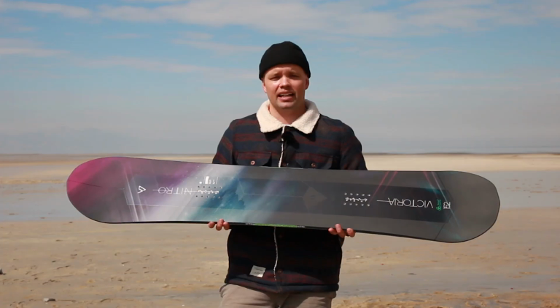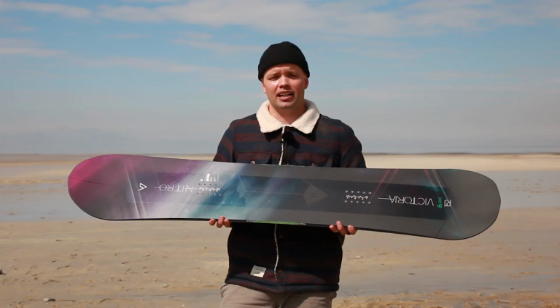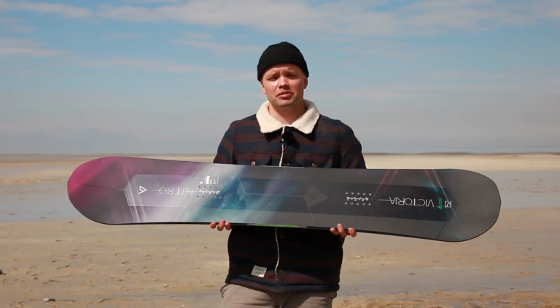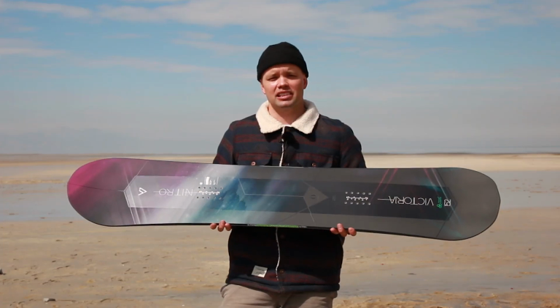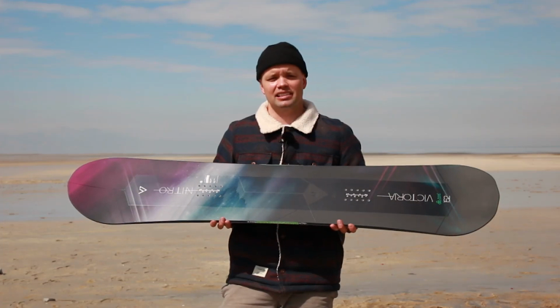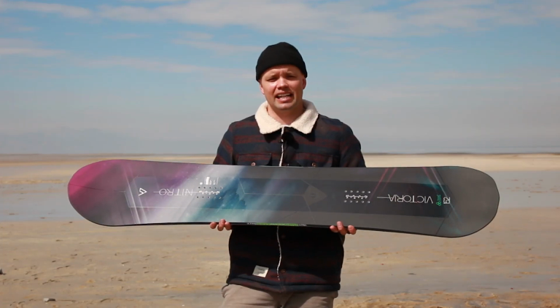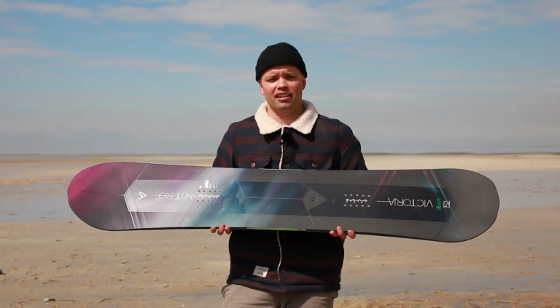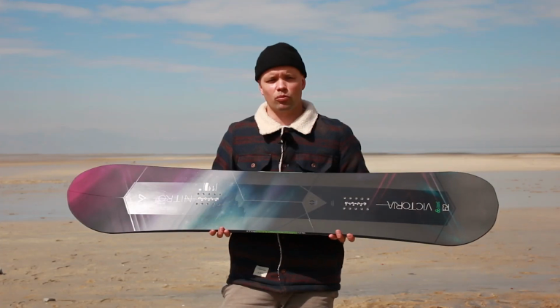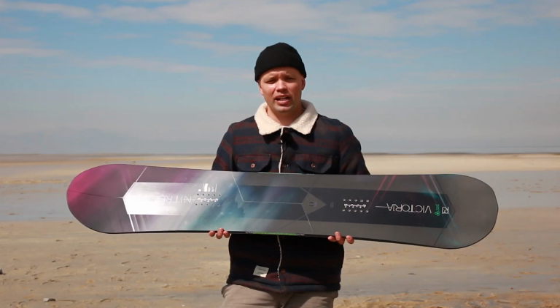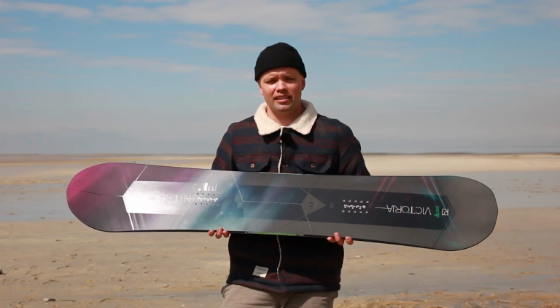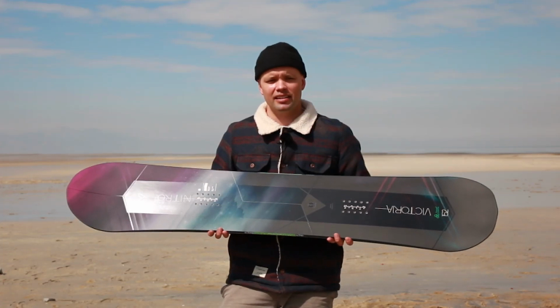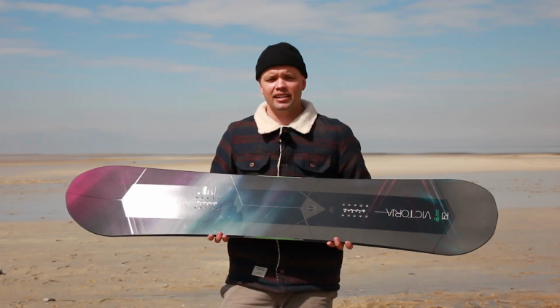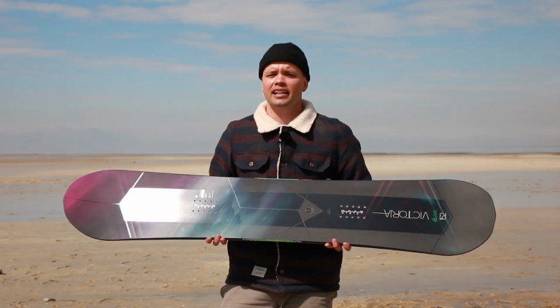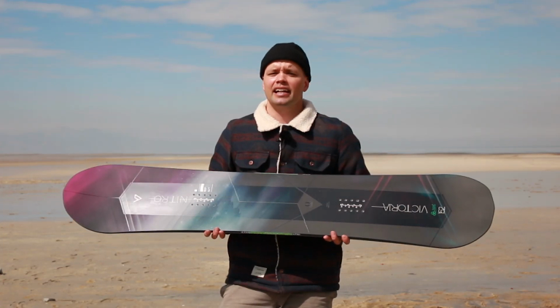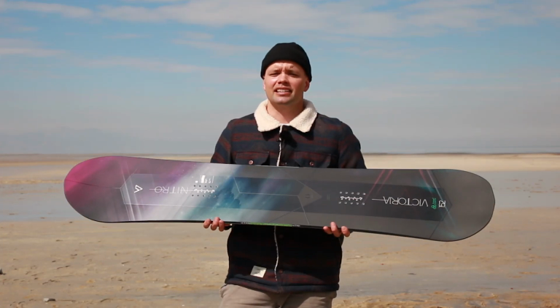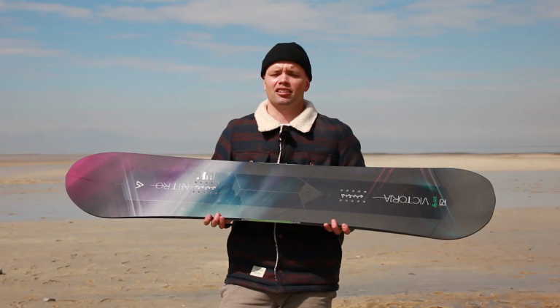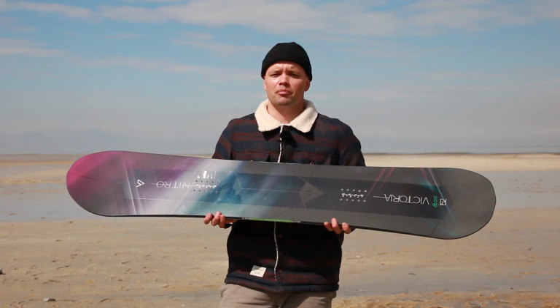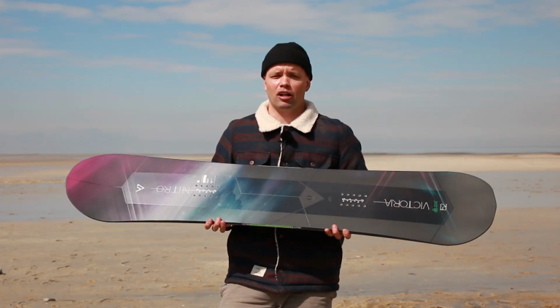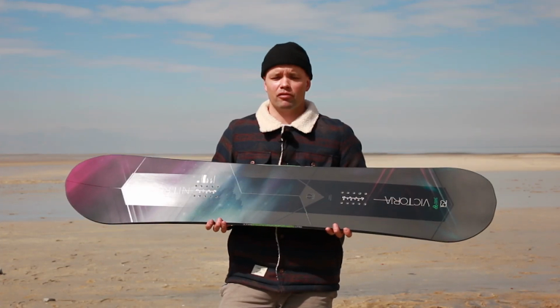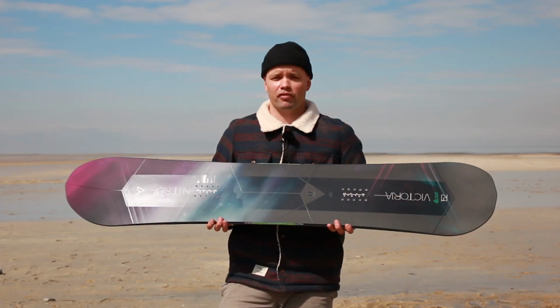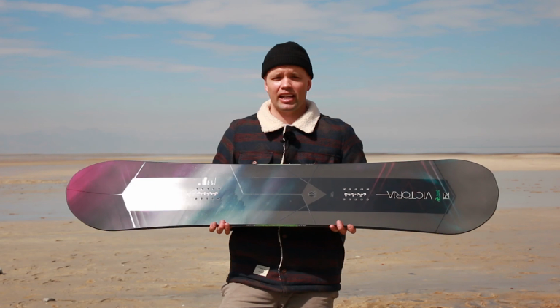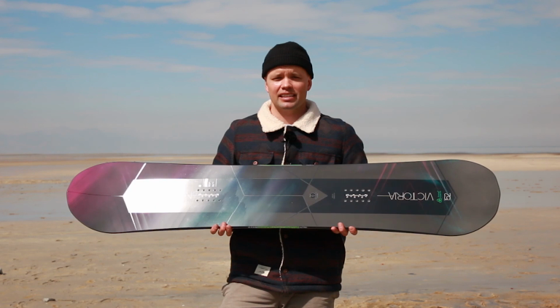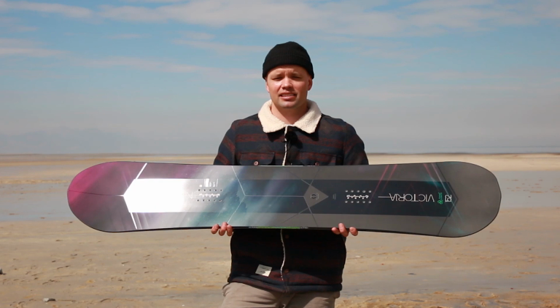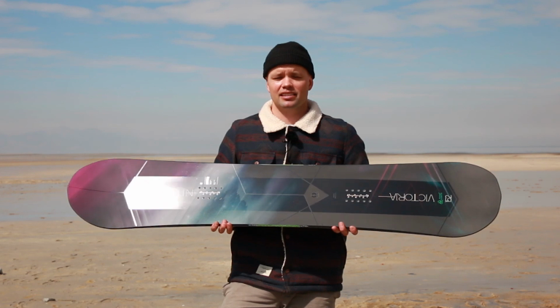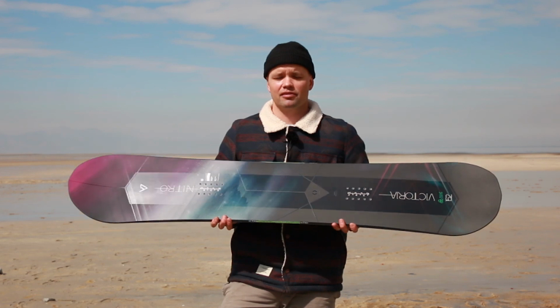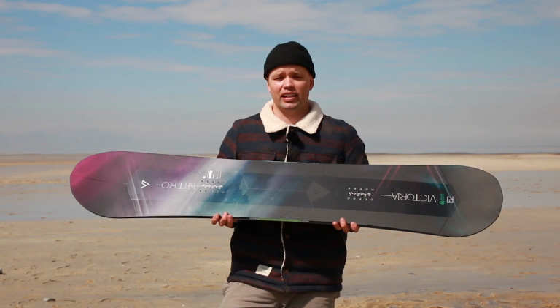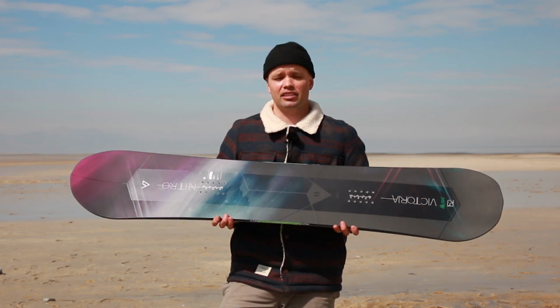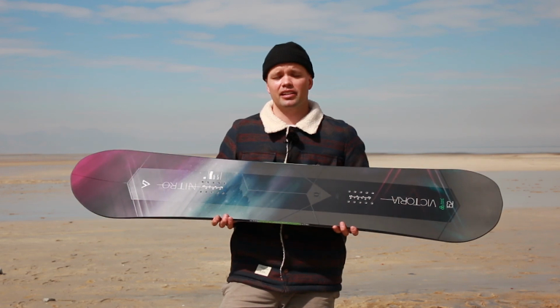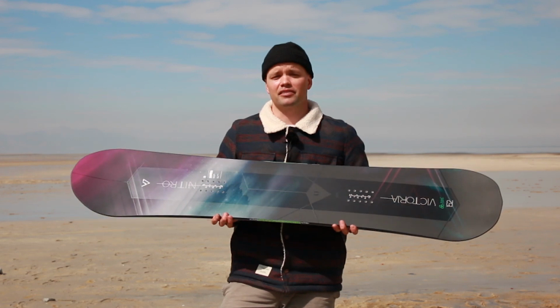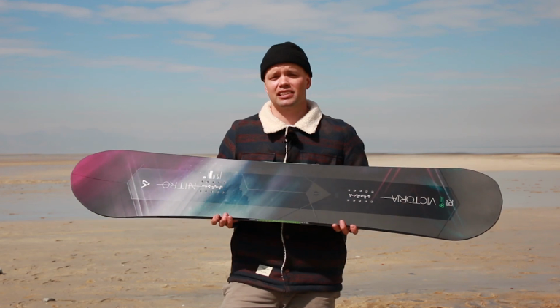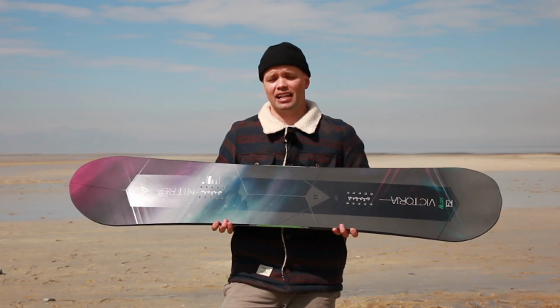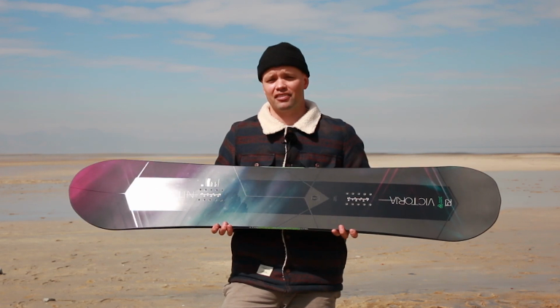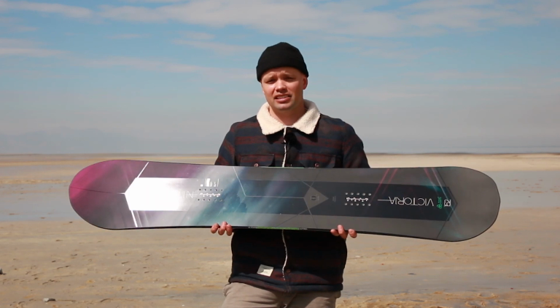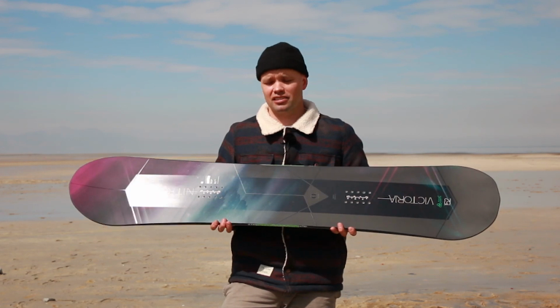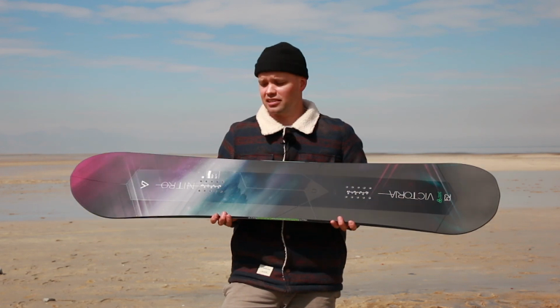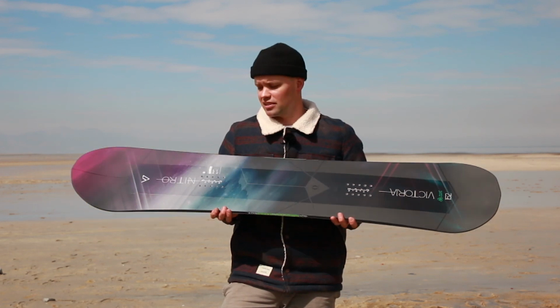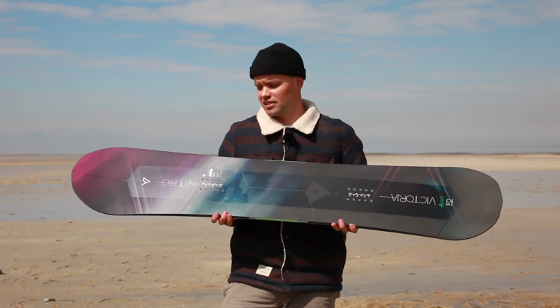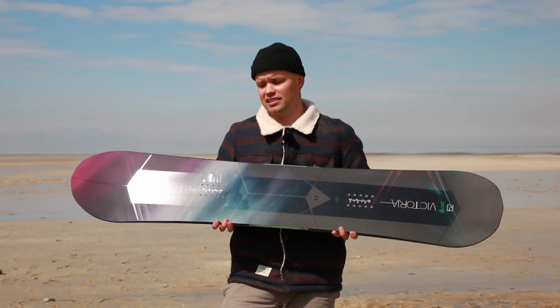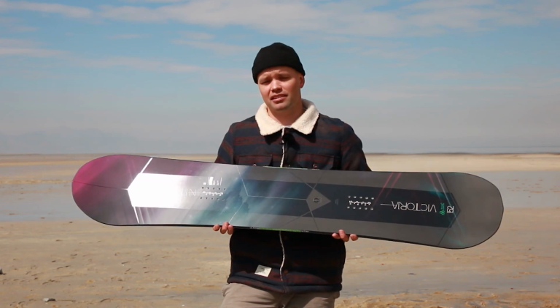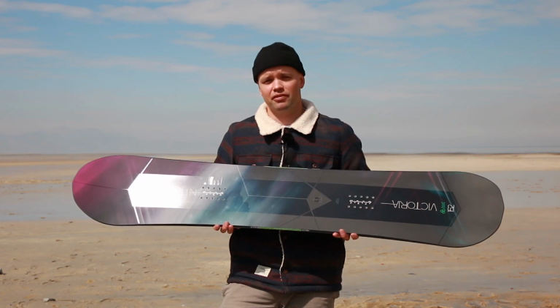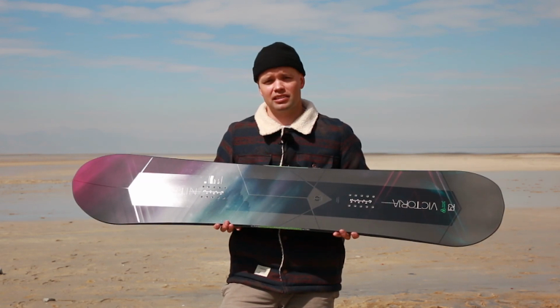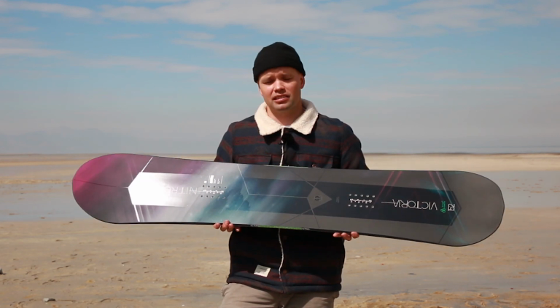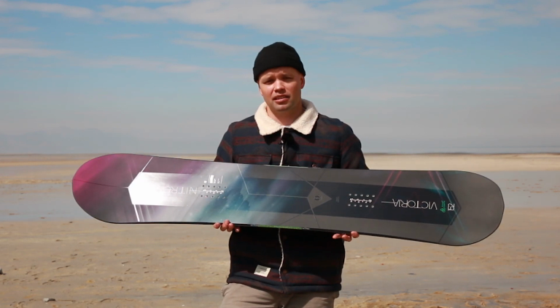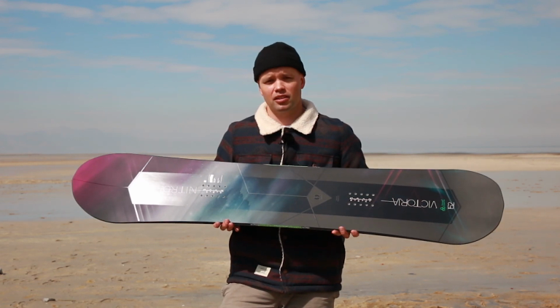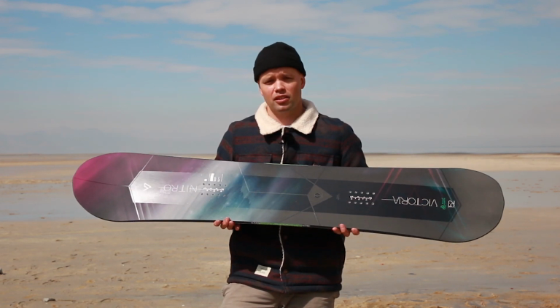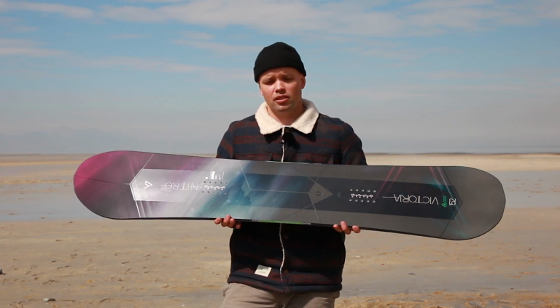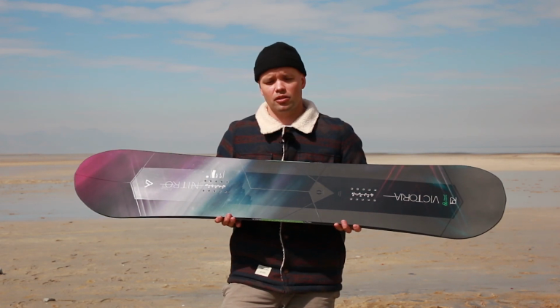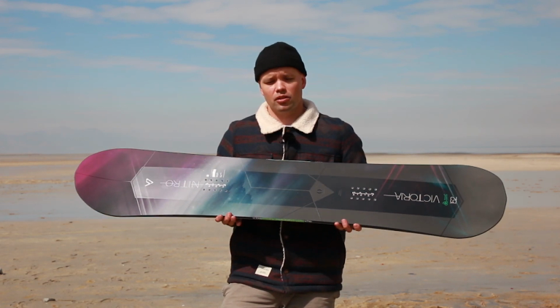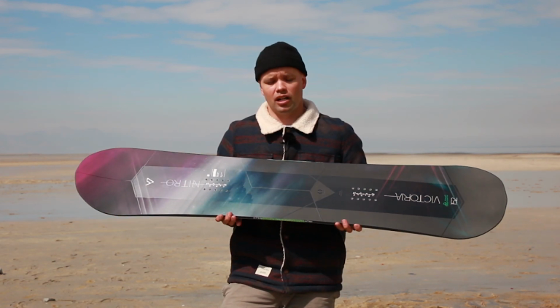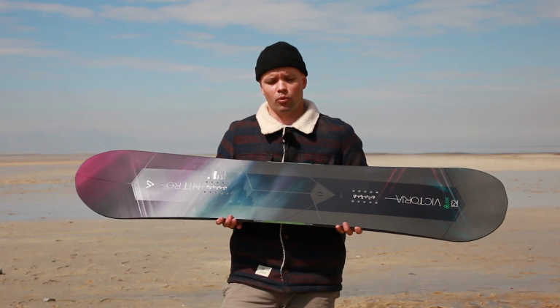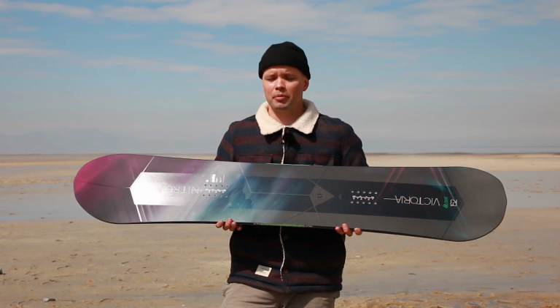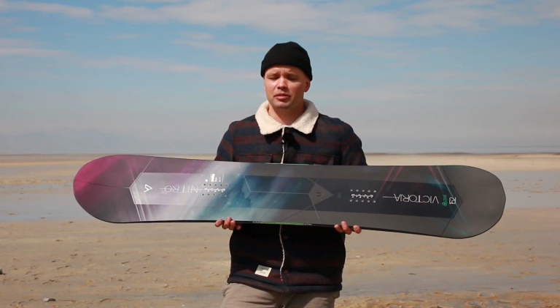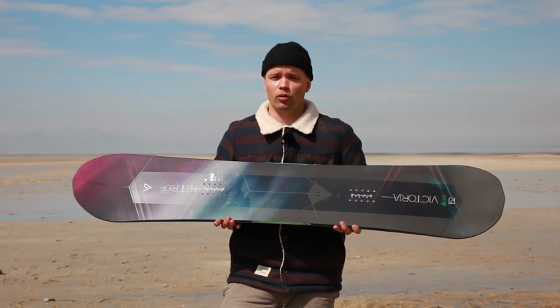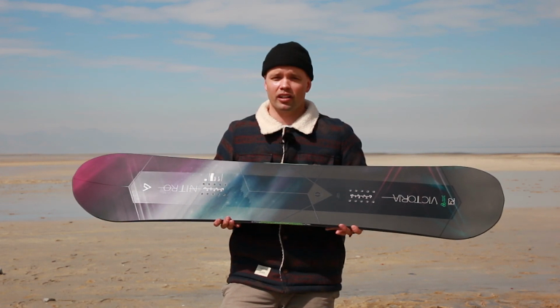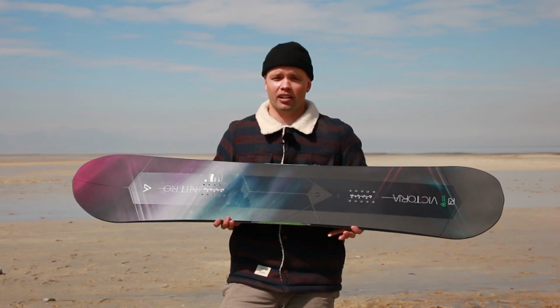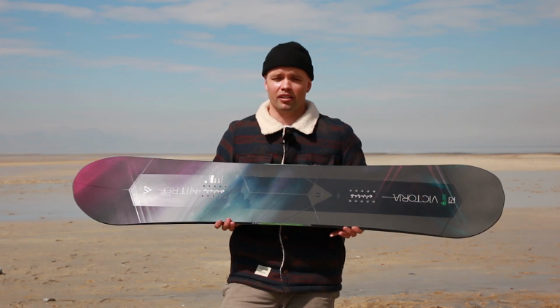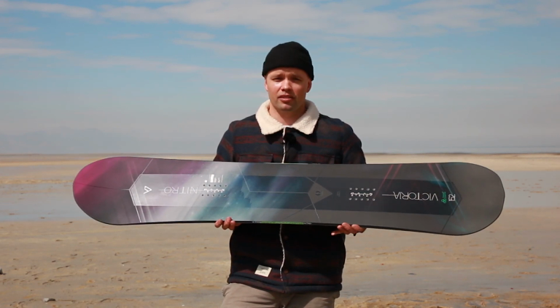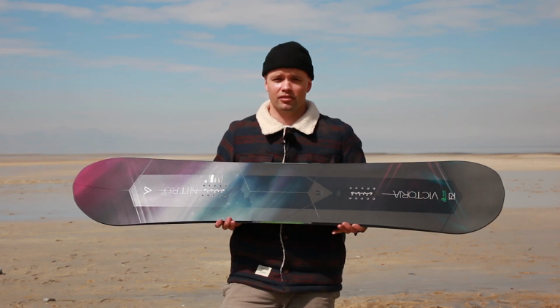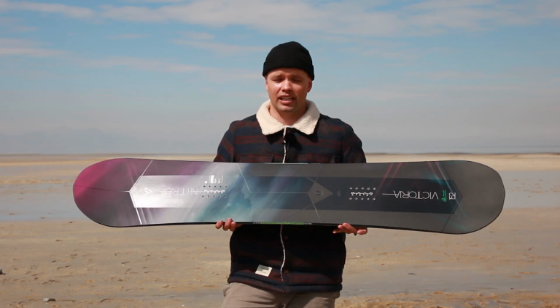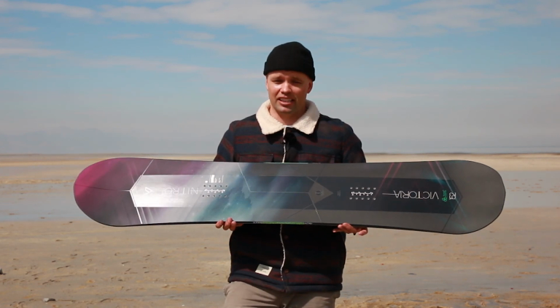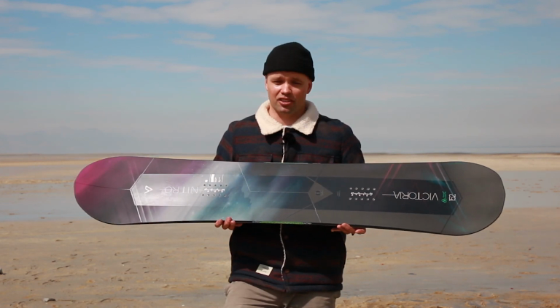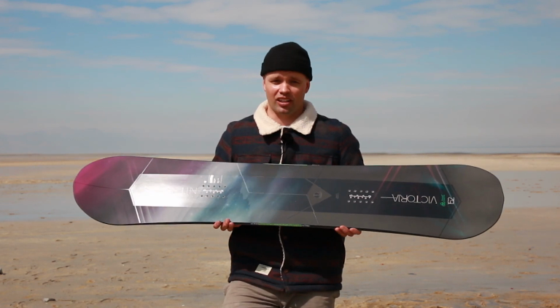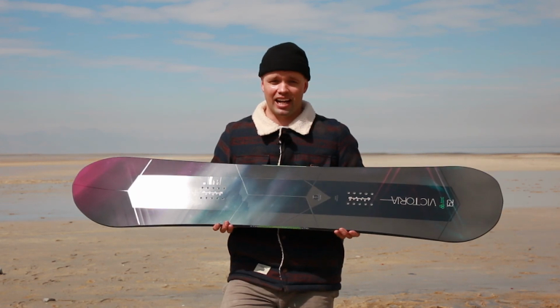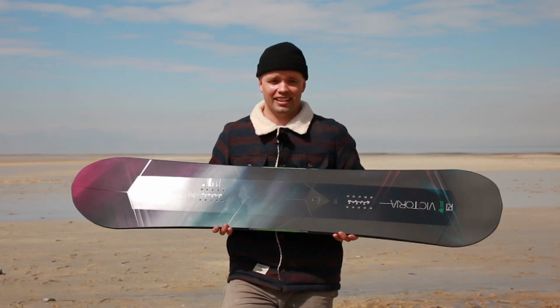It comes in a standard width and has our mountain flex with a flex rate of seven. This is the stiffest women's board in our Nitro line.